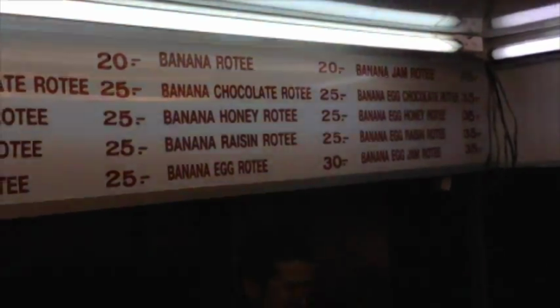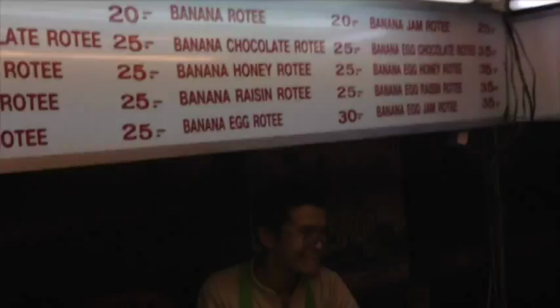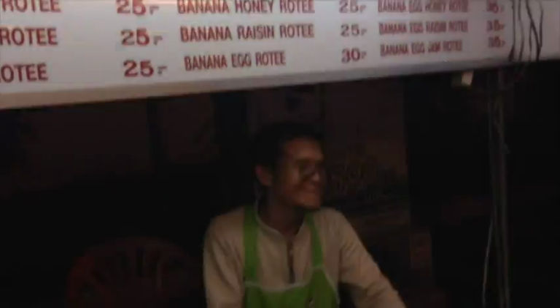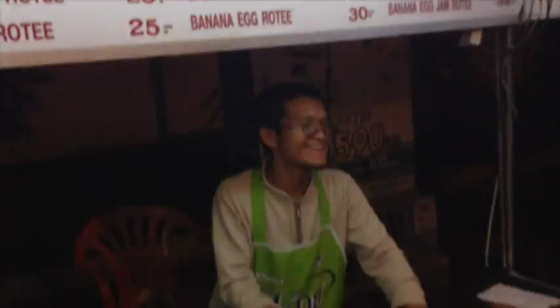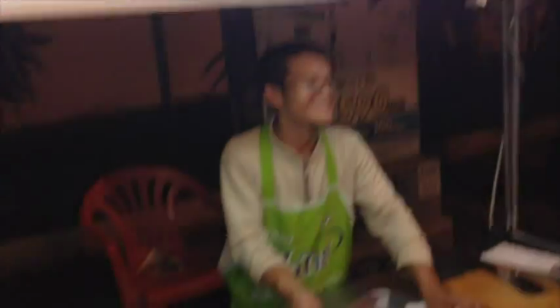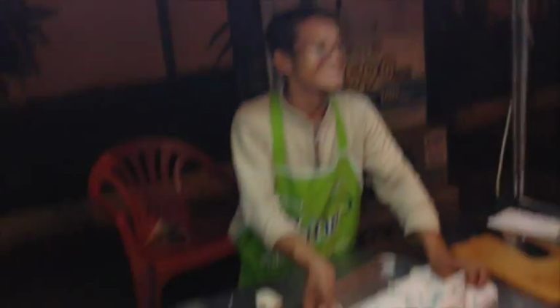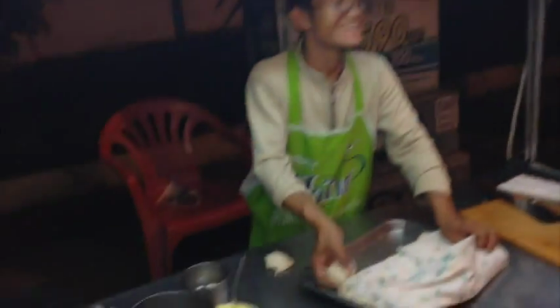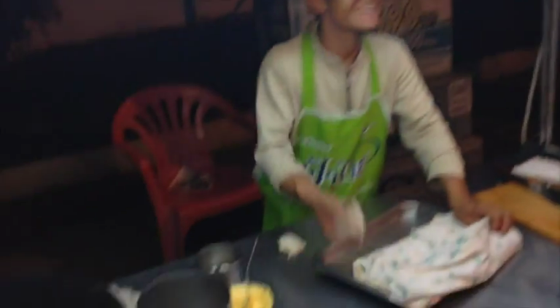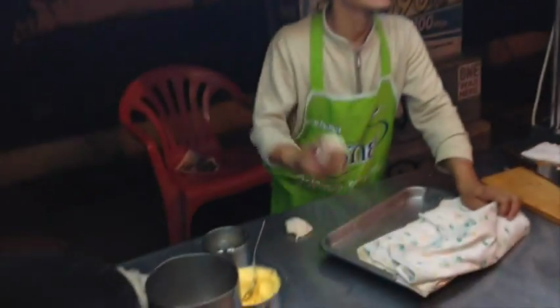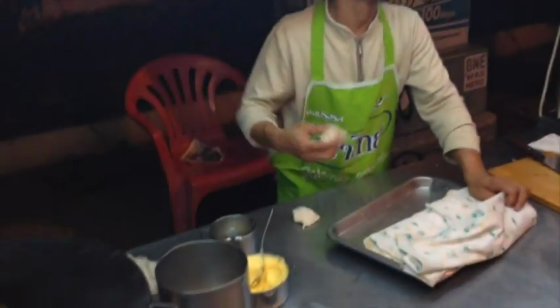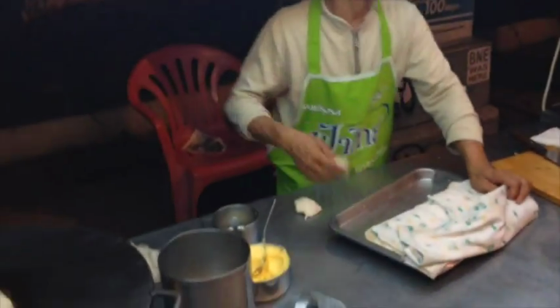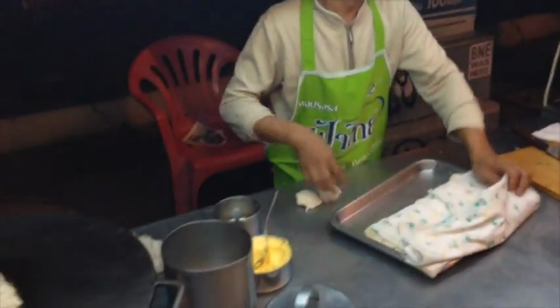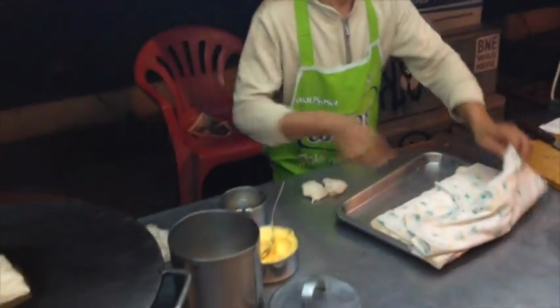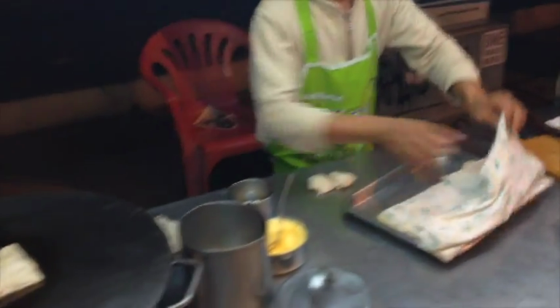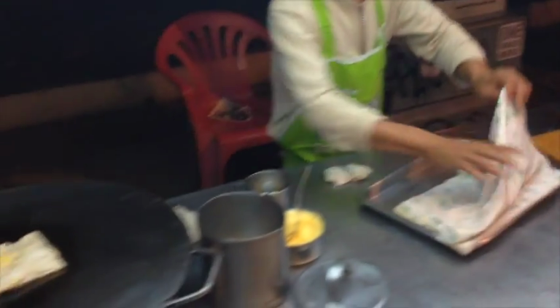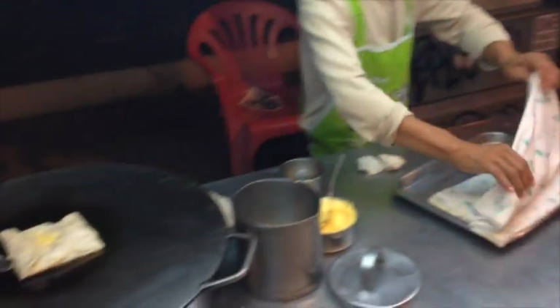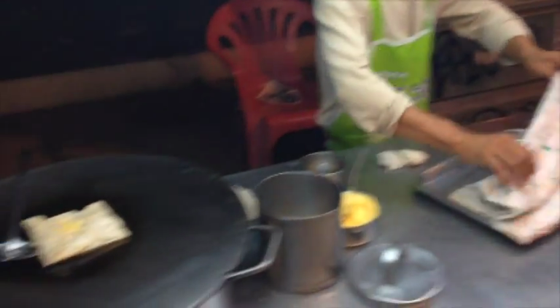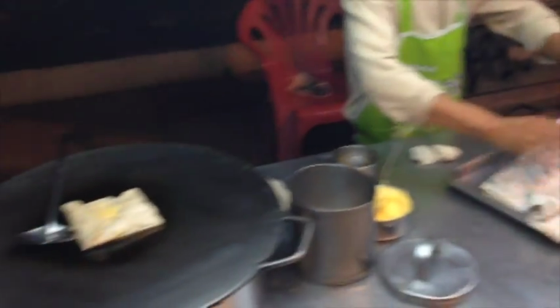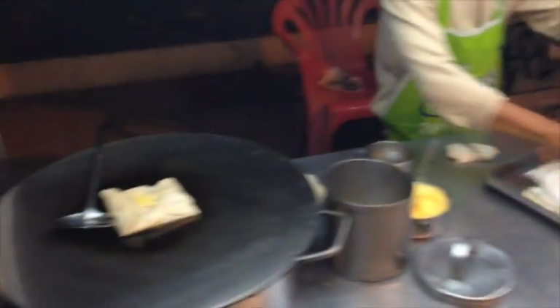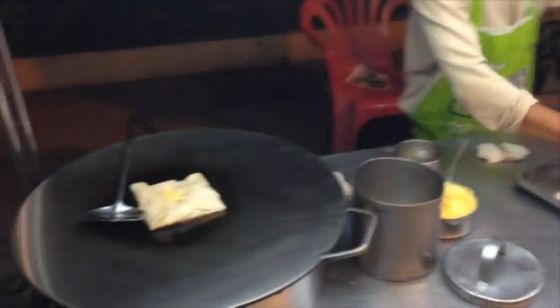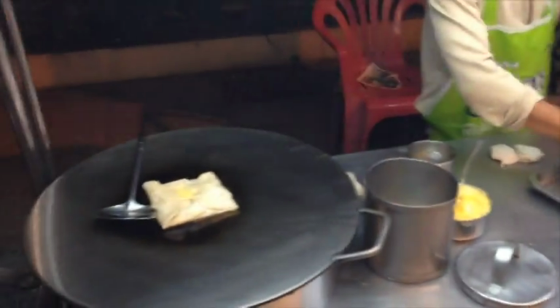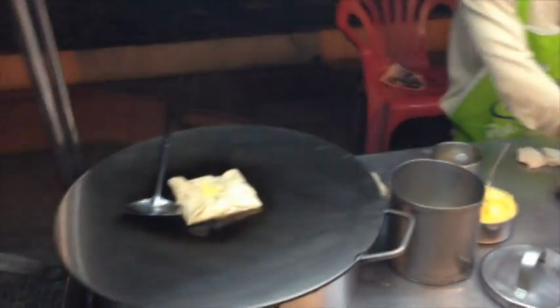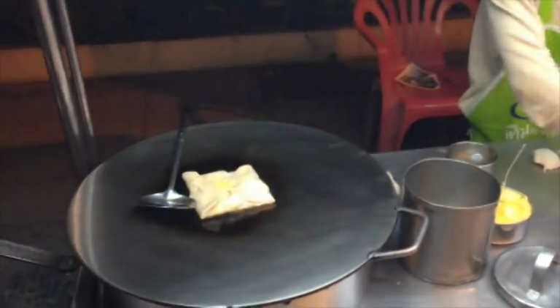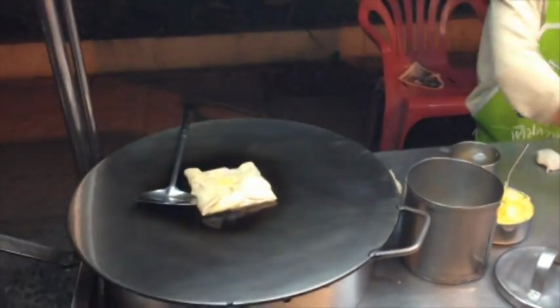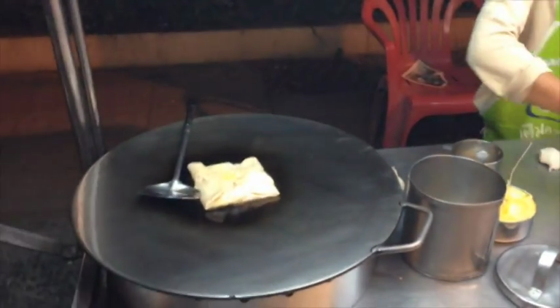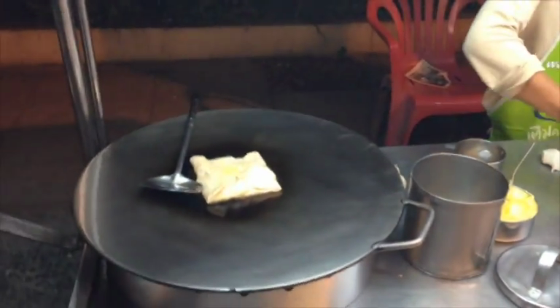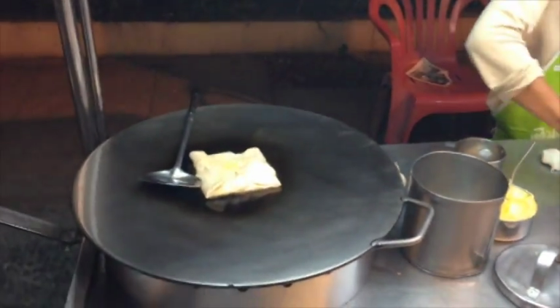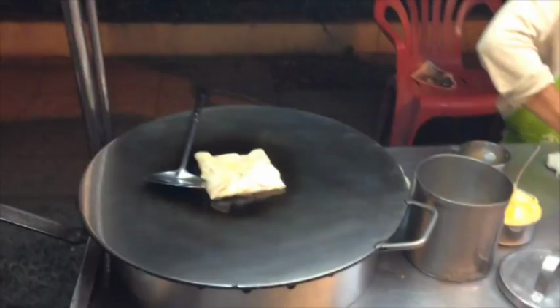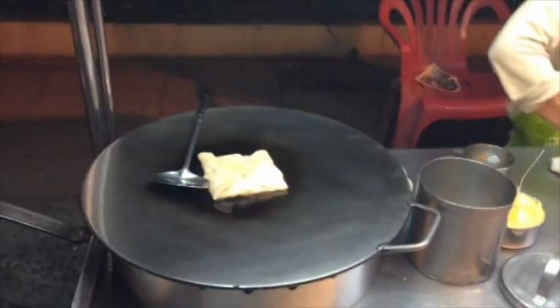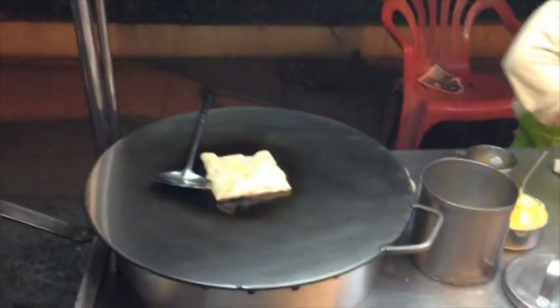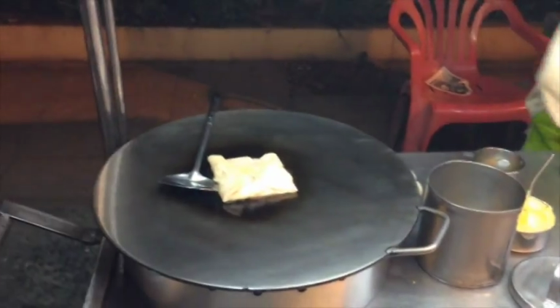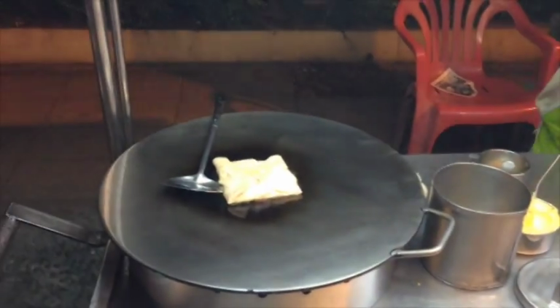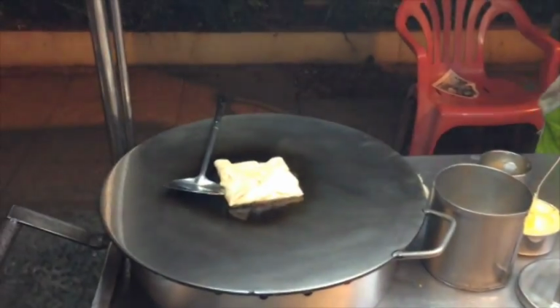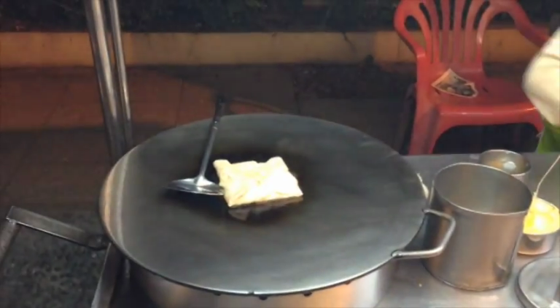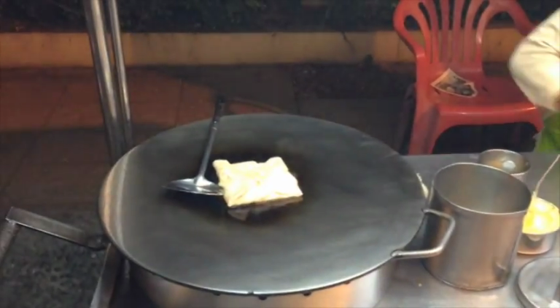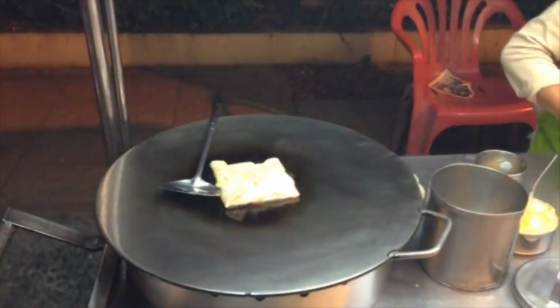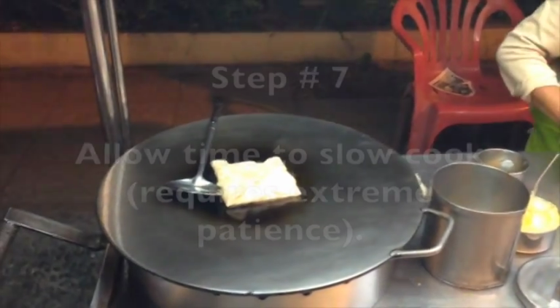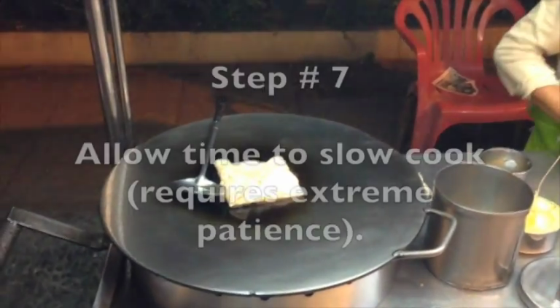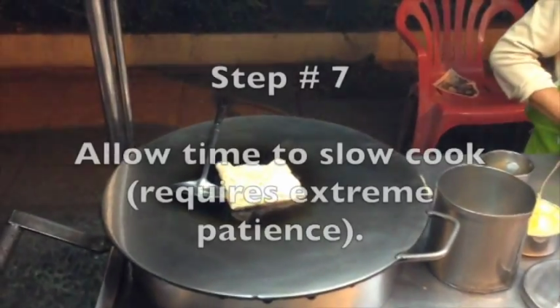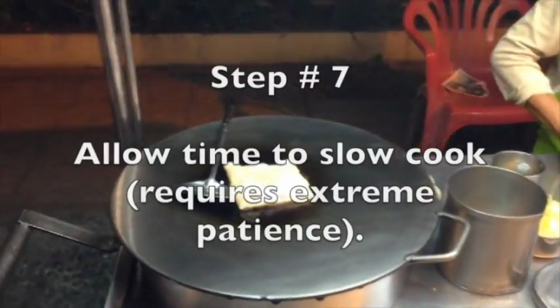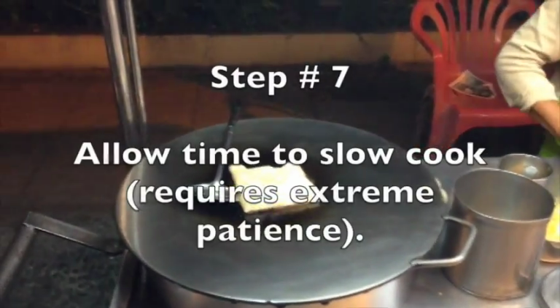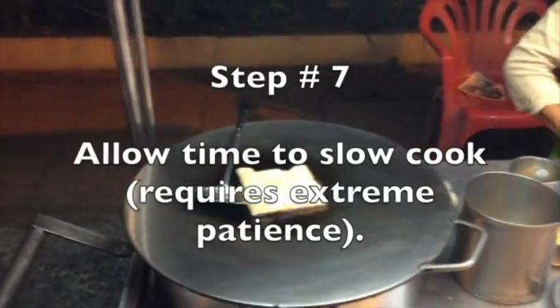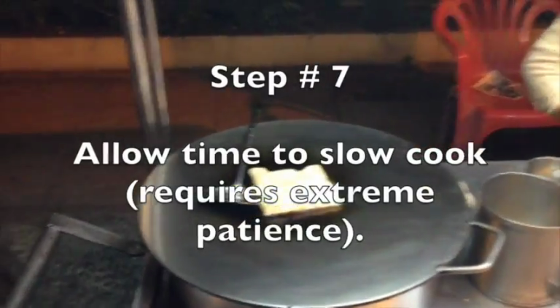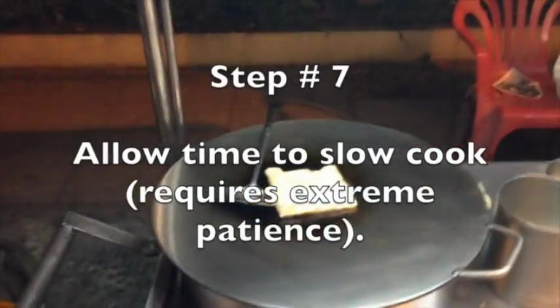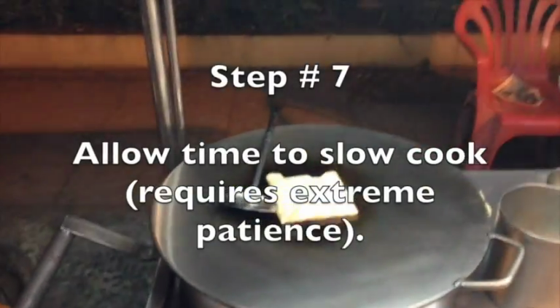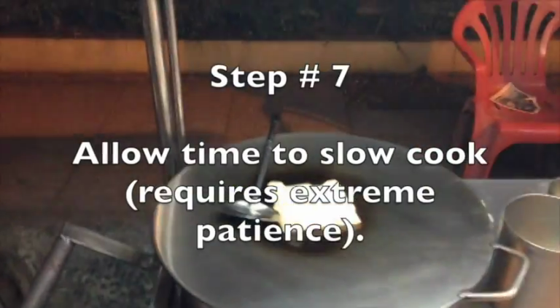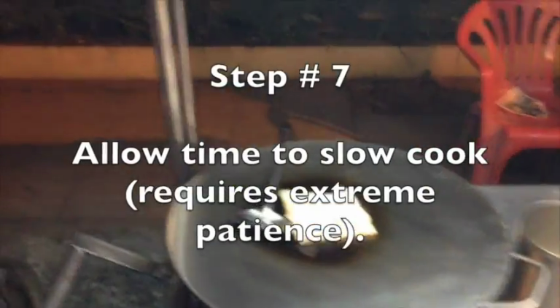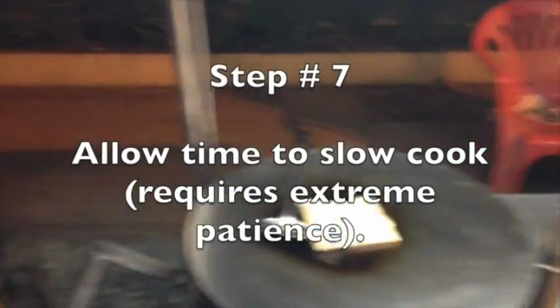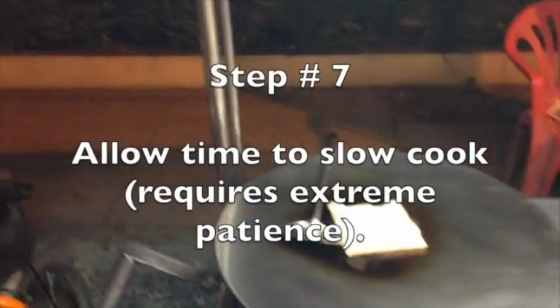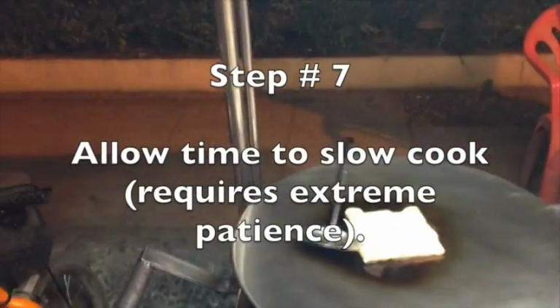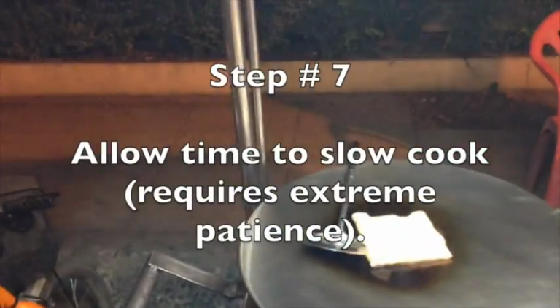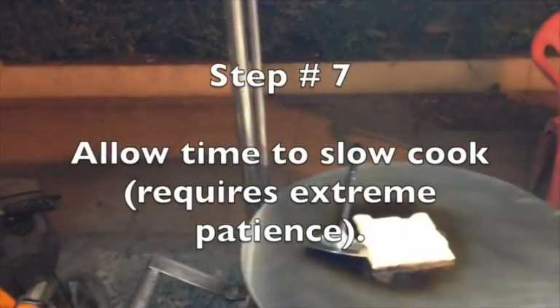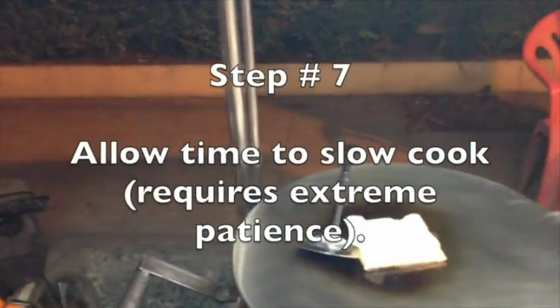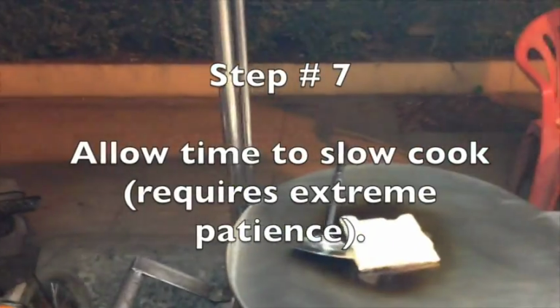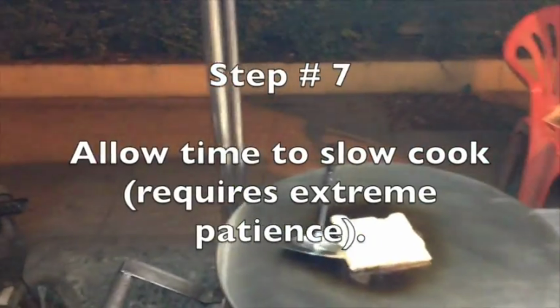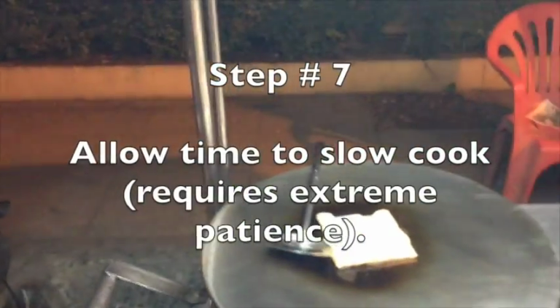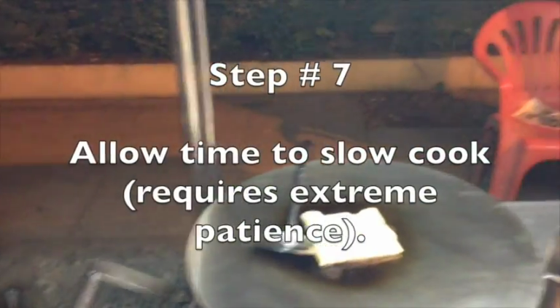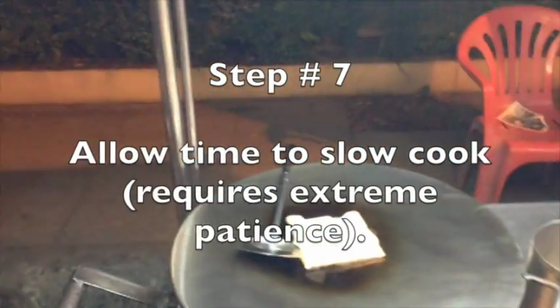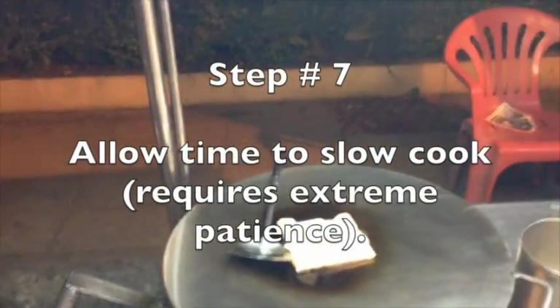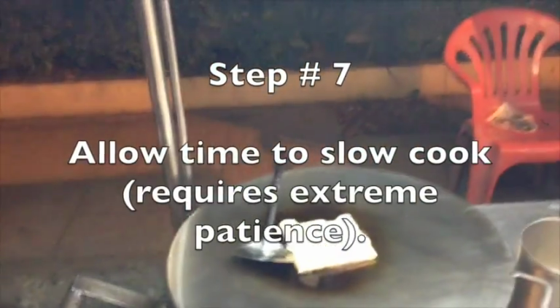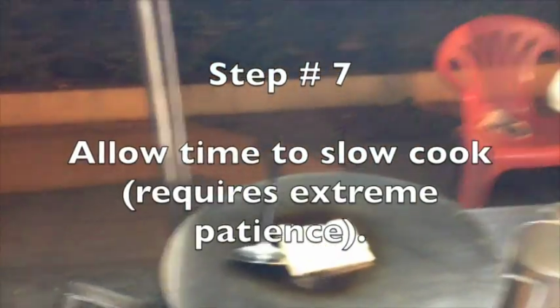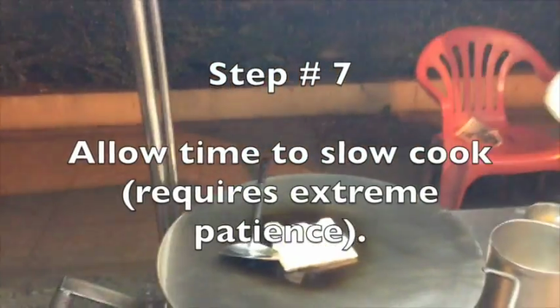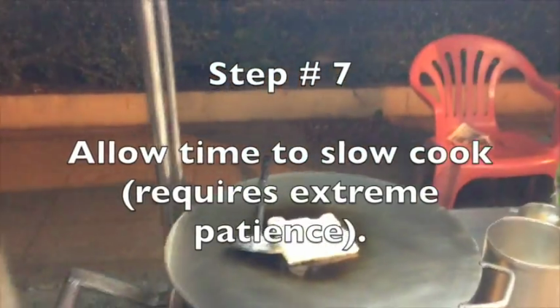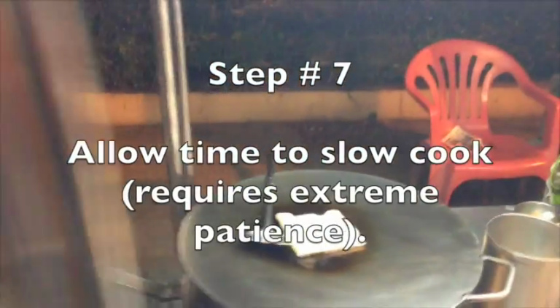I recommend a chocolate roti. The next step is you just got to be patient — allow time to slow cook.